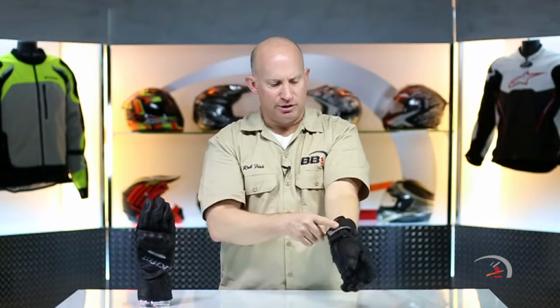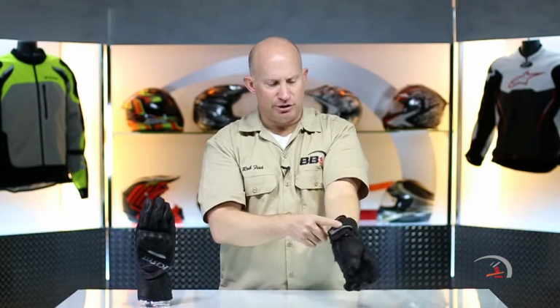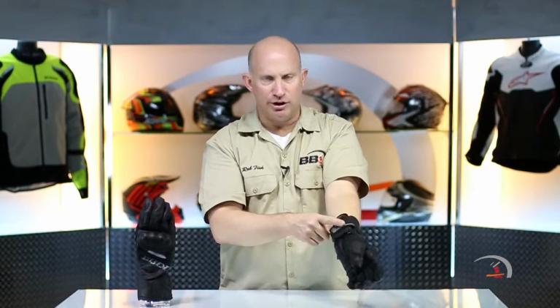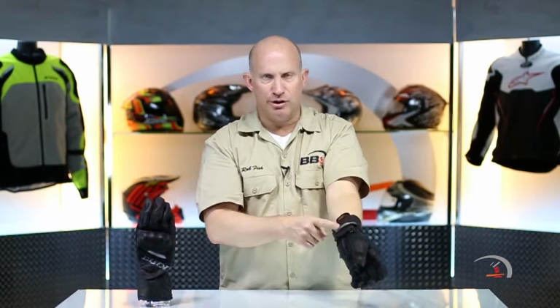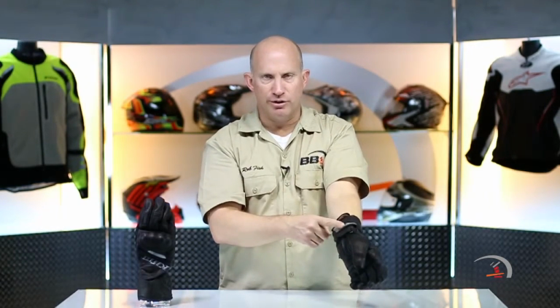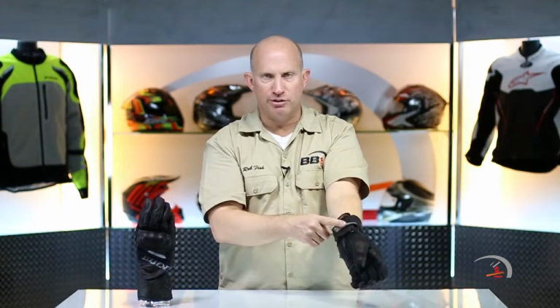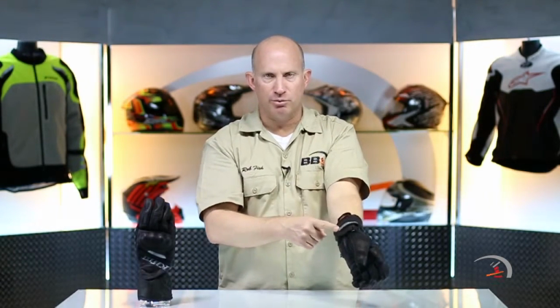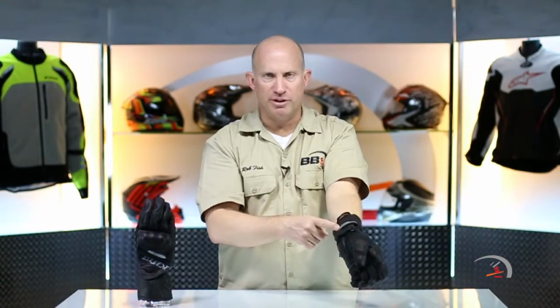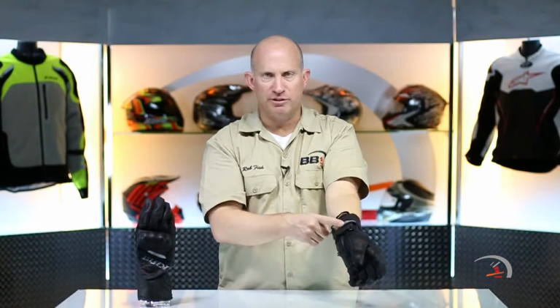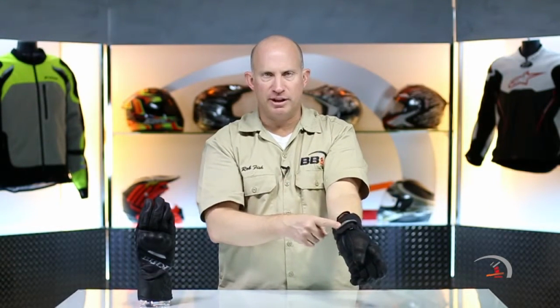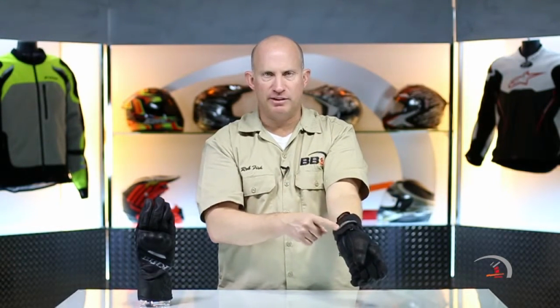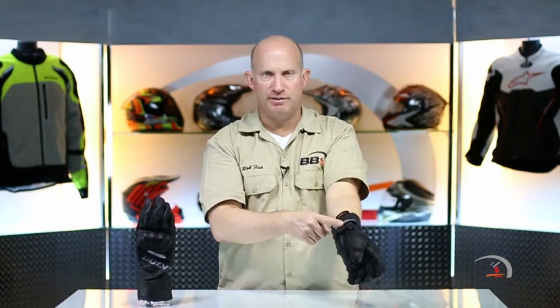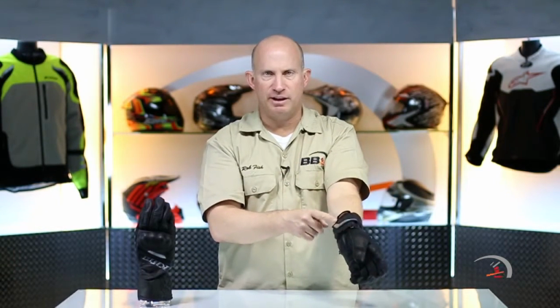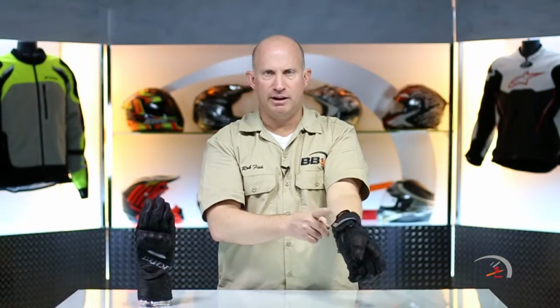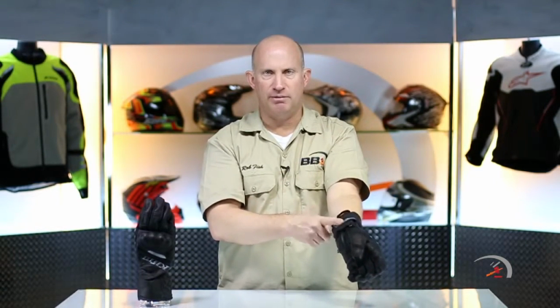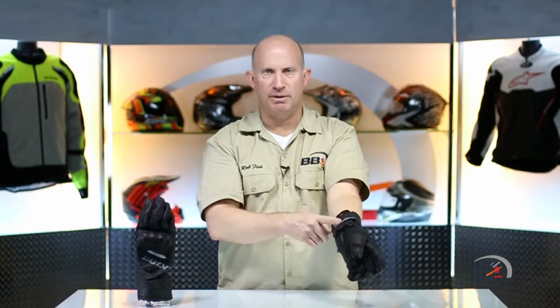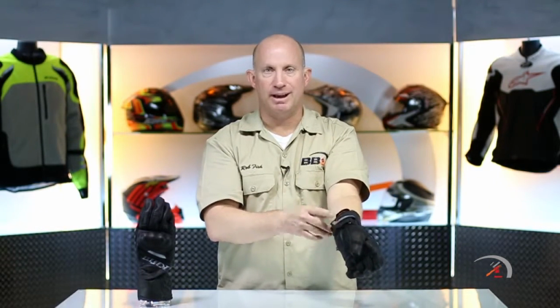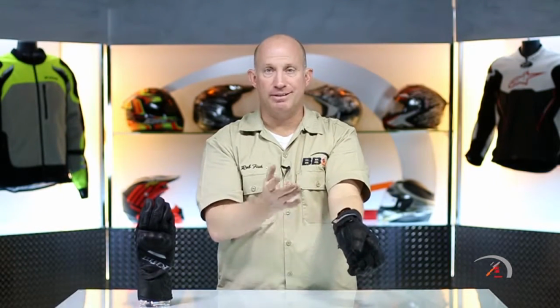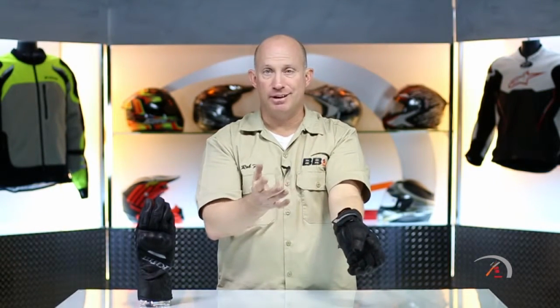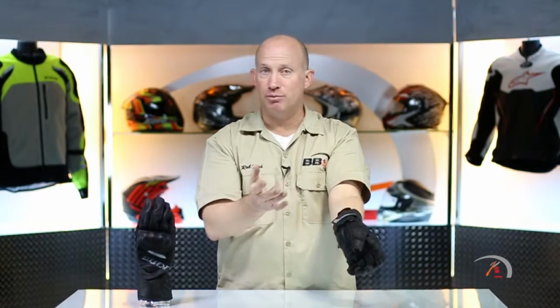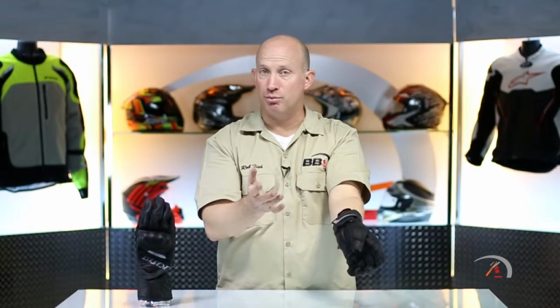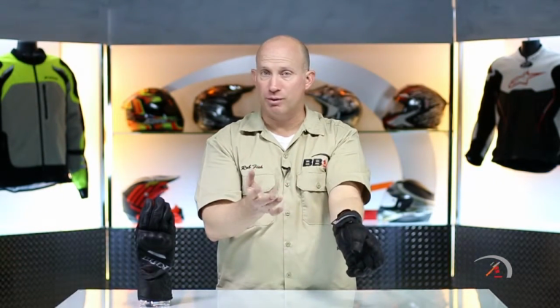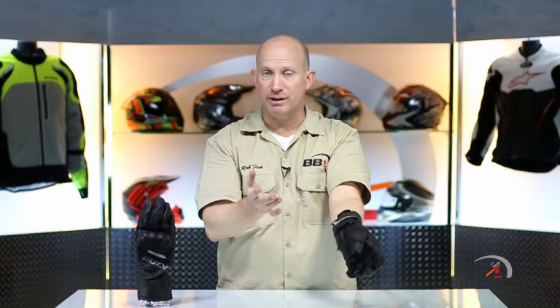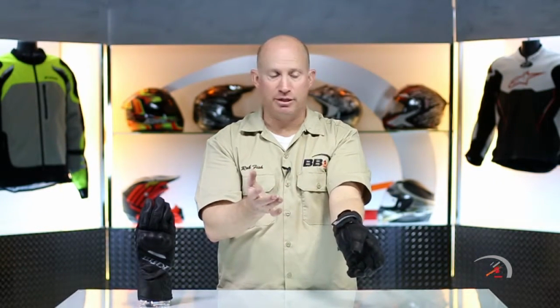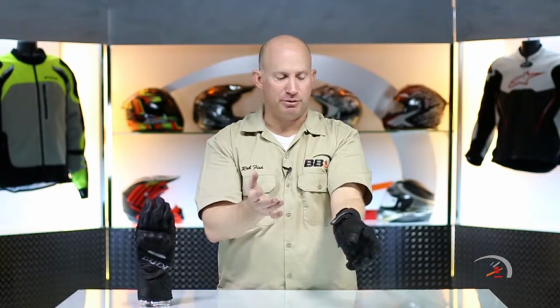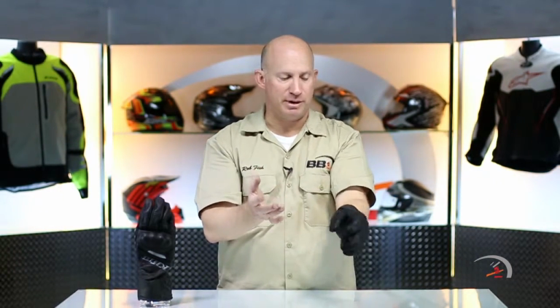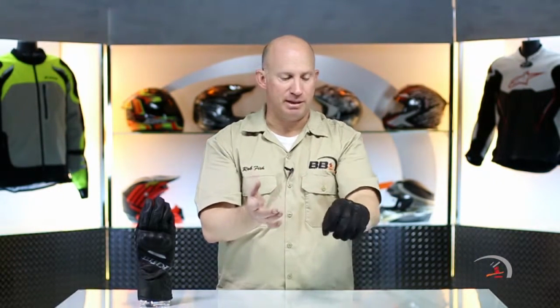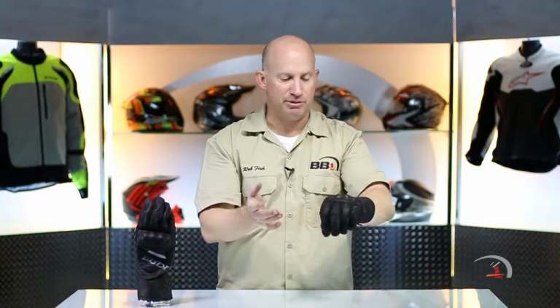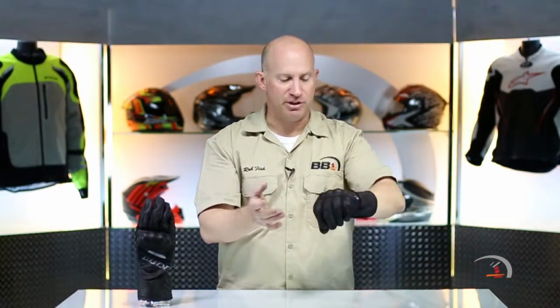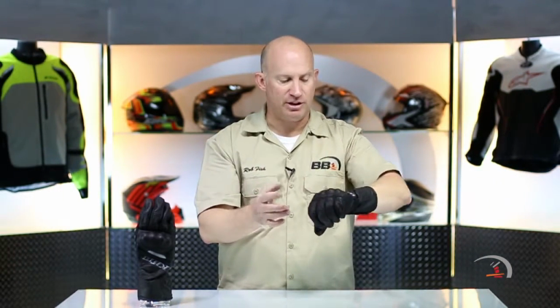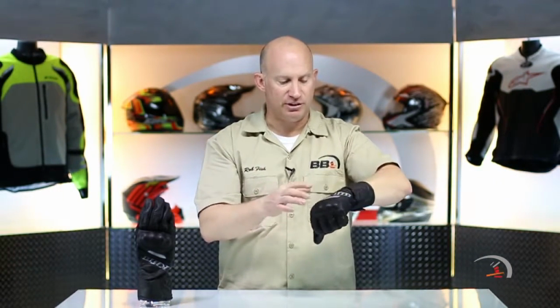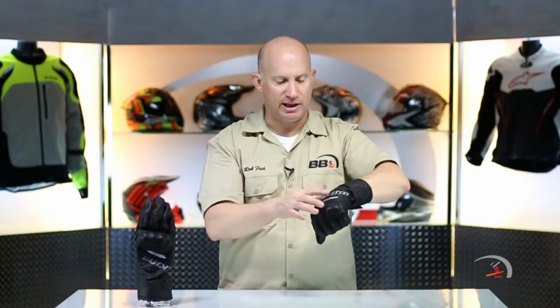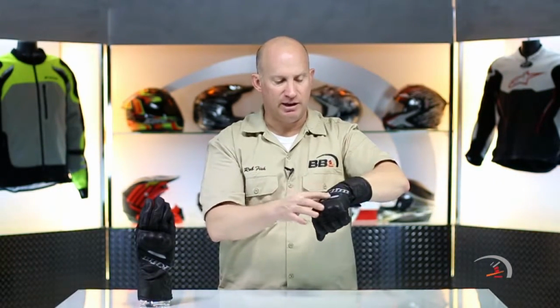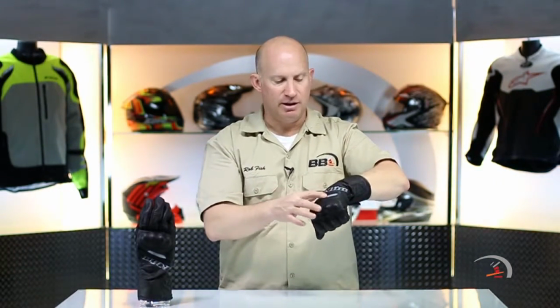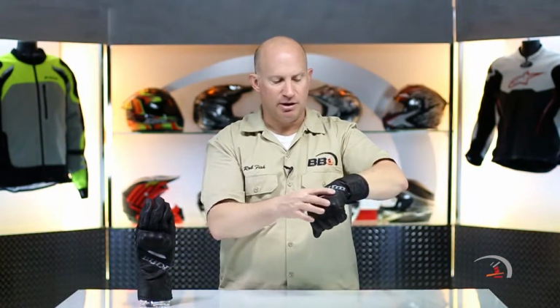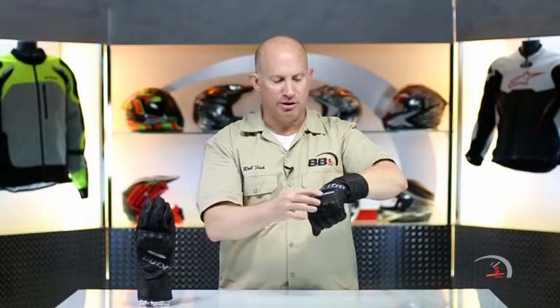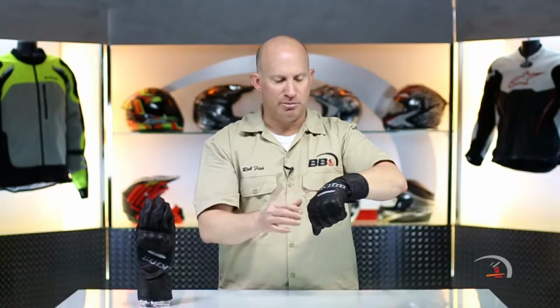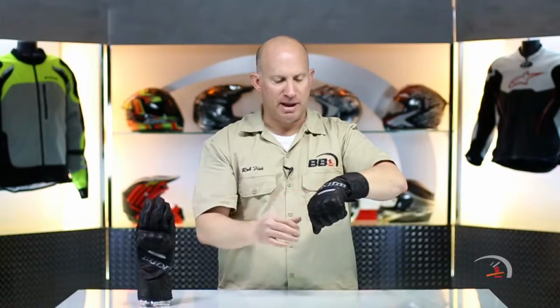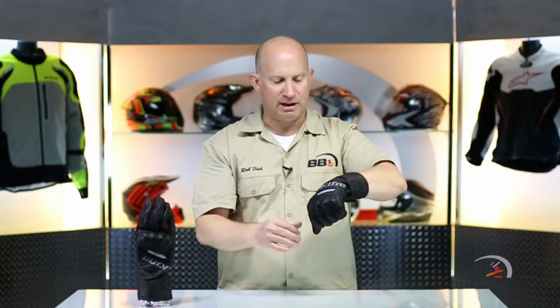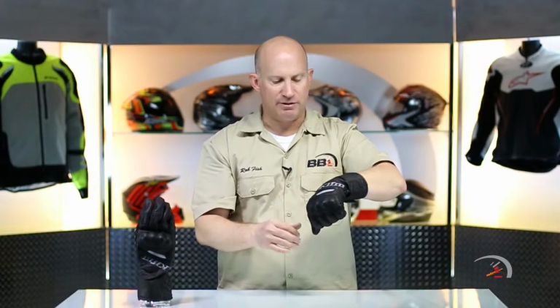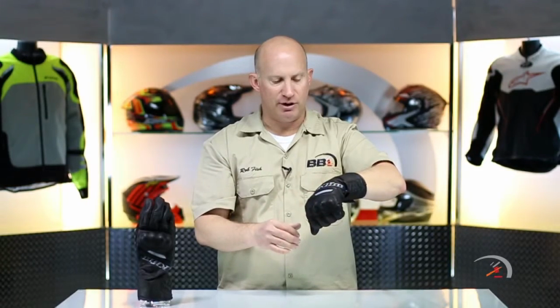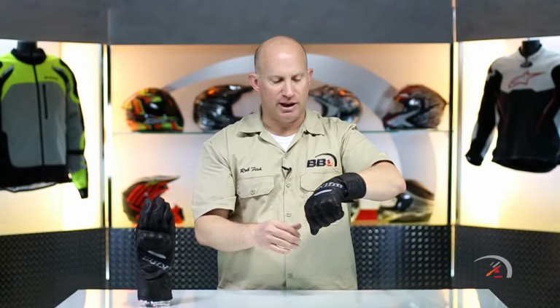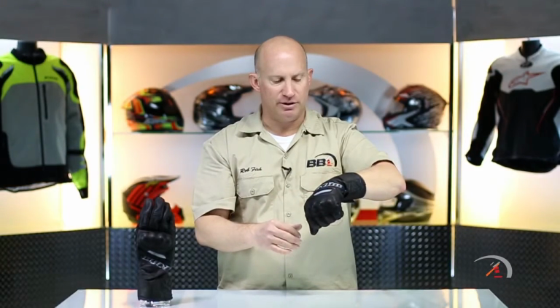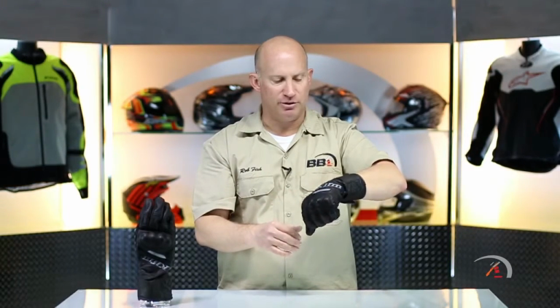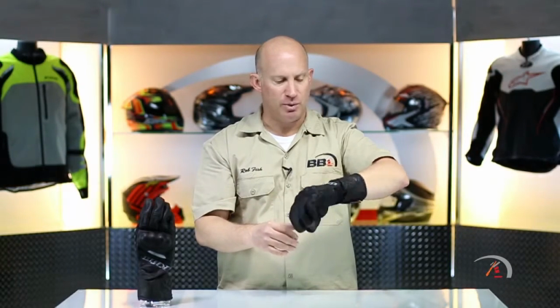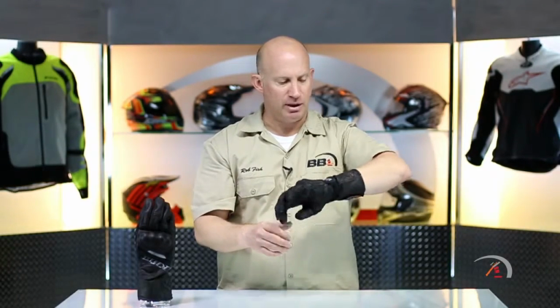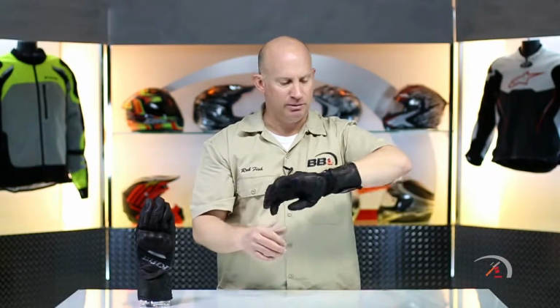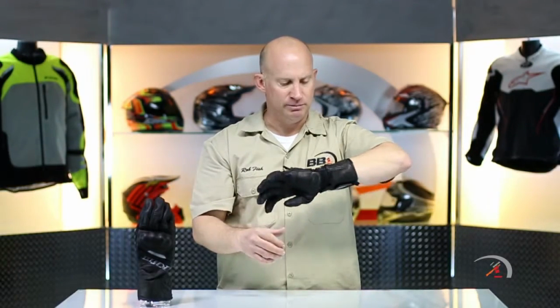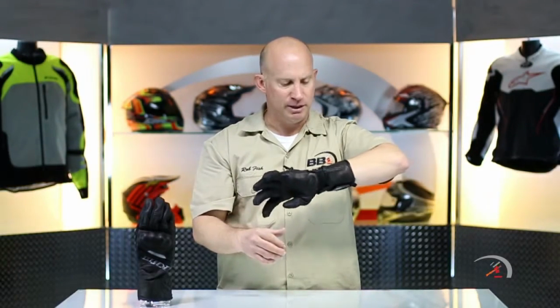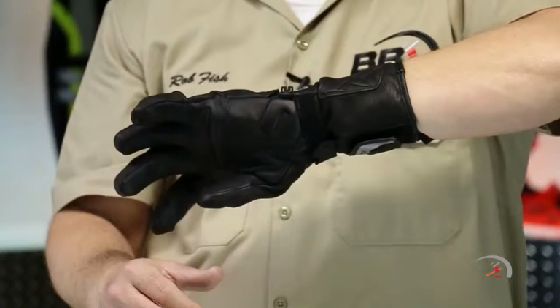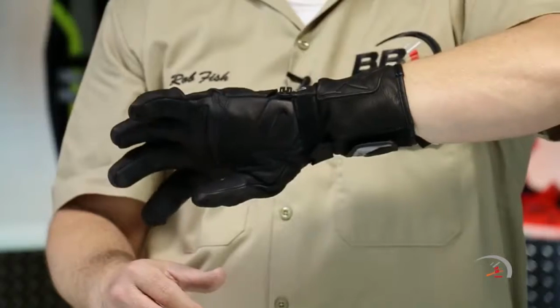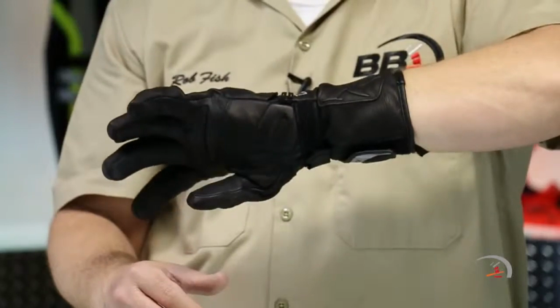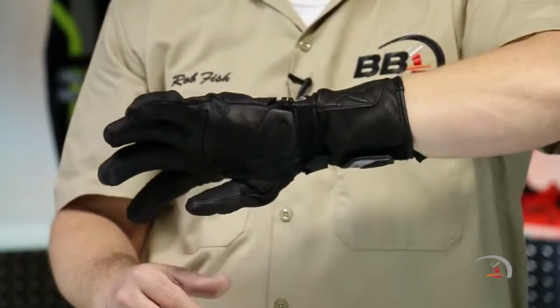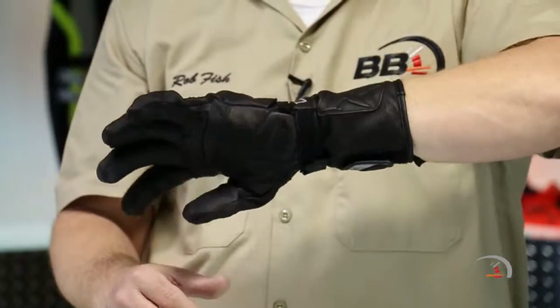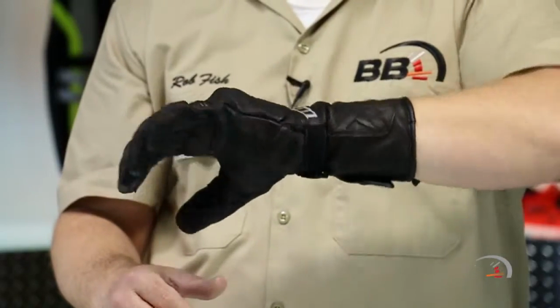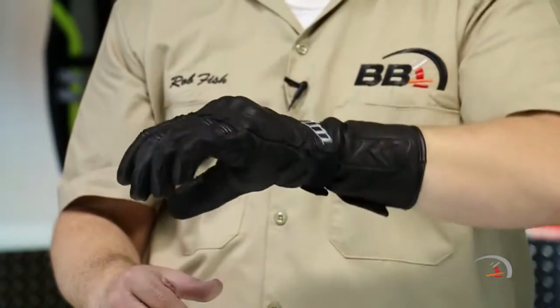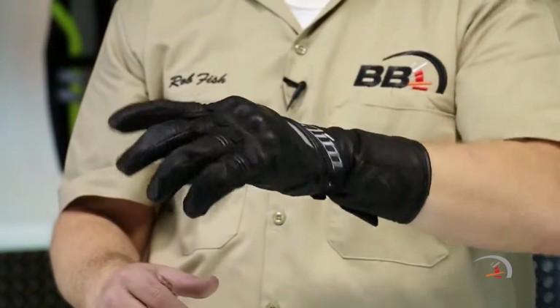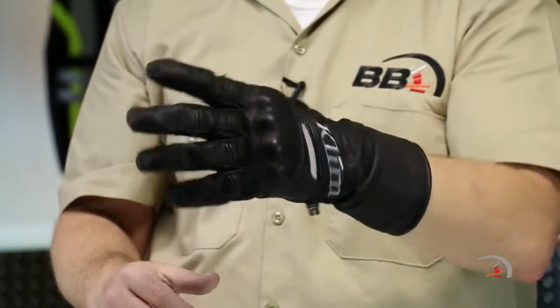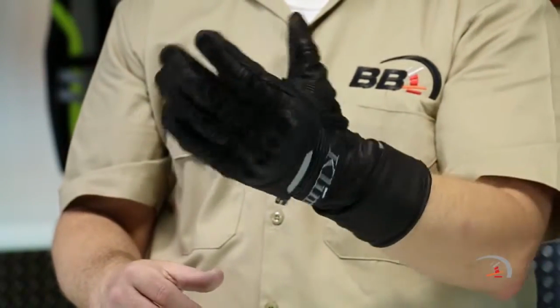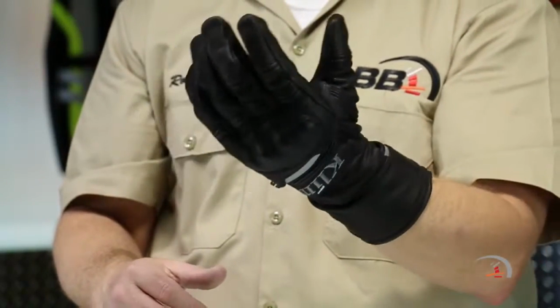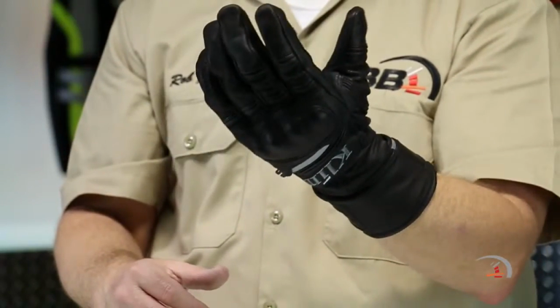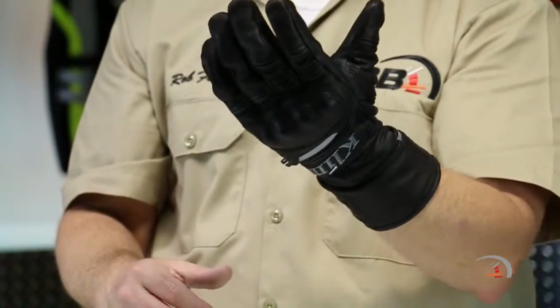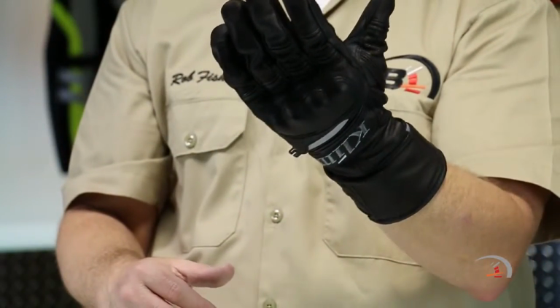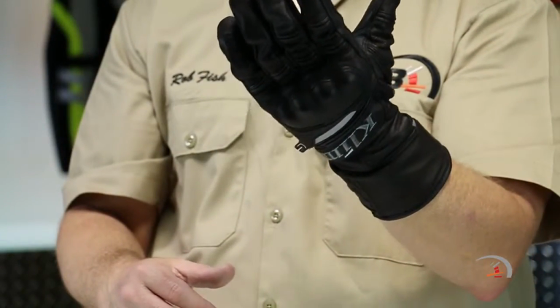You're going to notice some reflectivity here — real 3M Scotchlight on the back of your hand as well. Fantastic, fantastic glove.